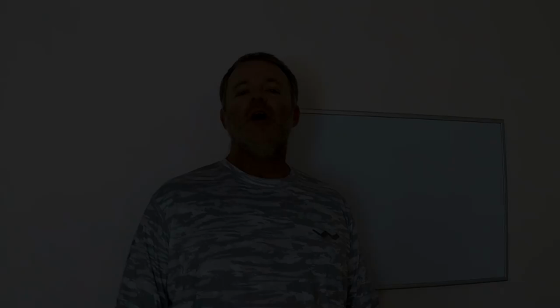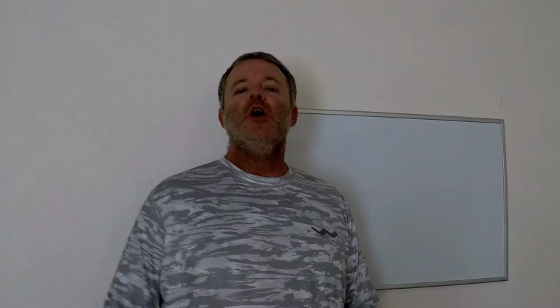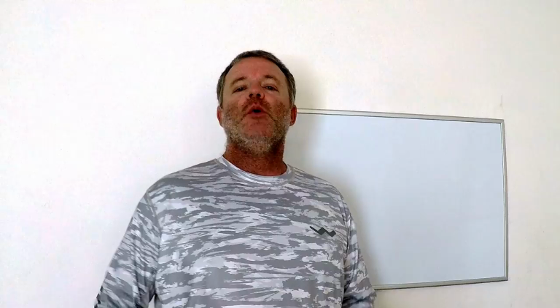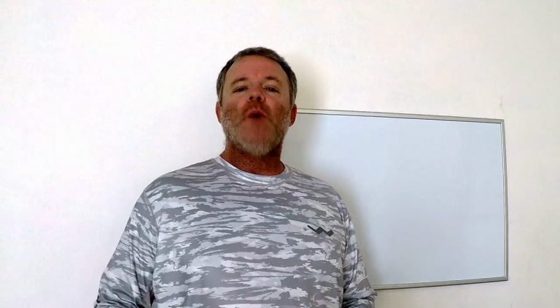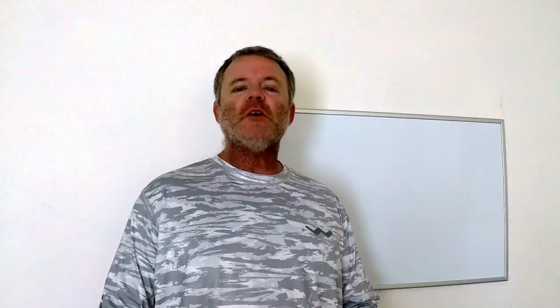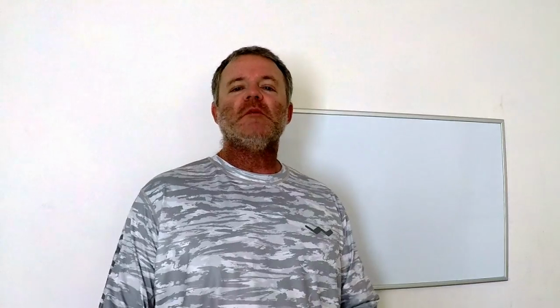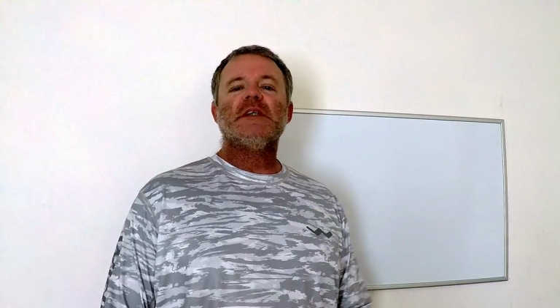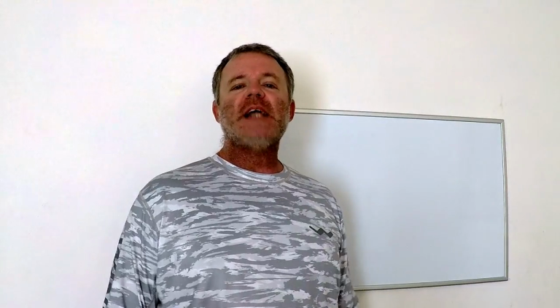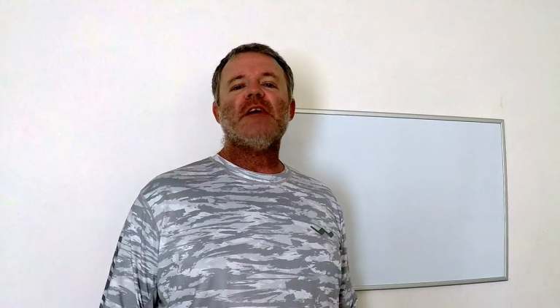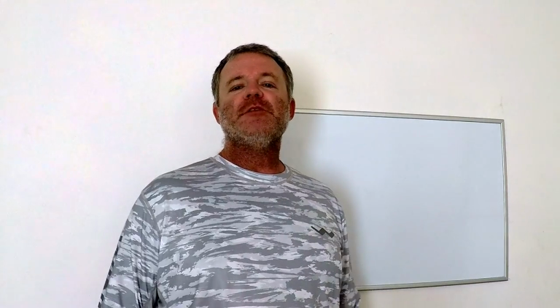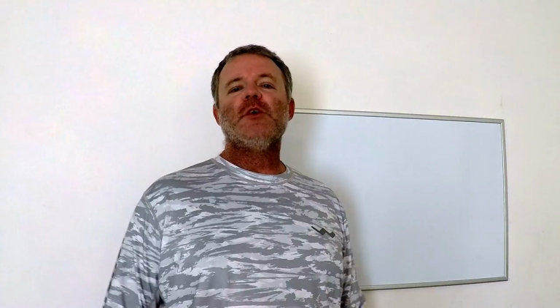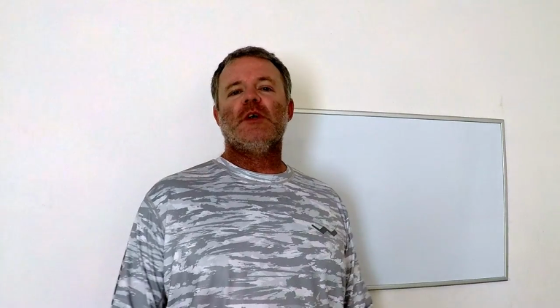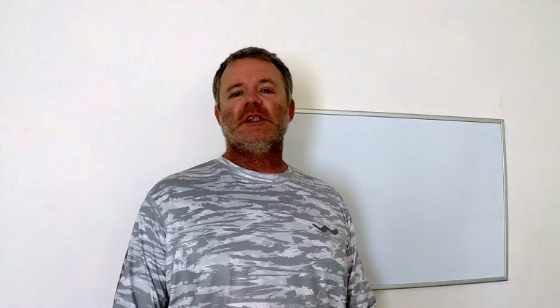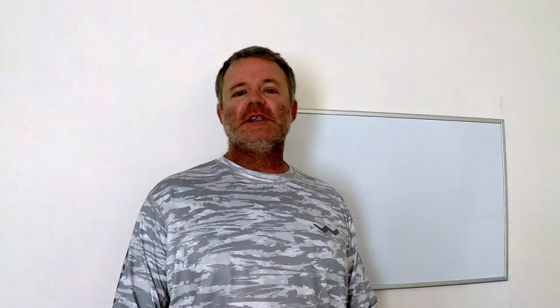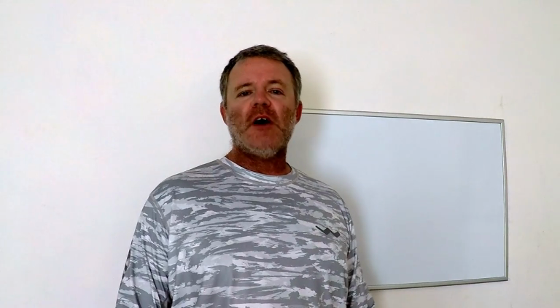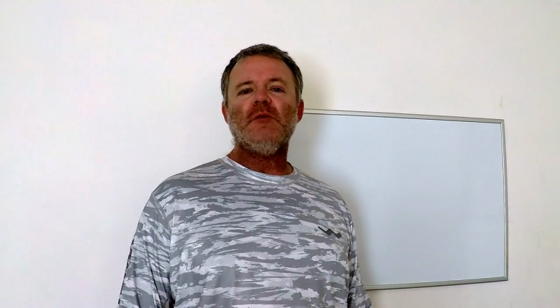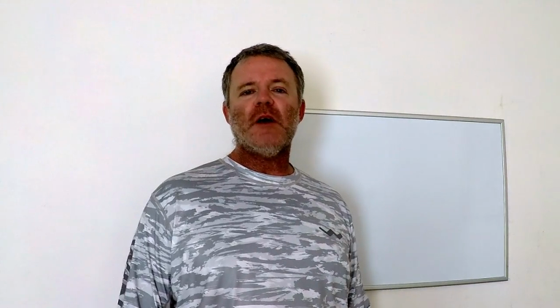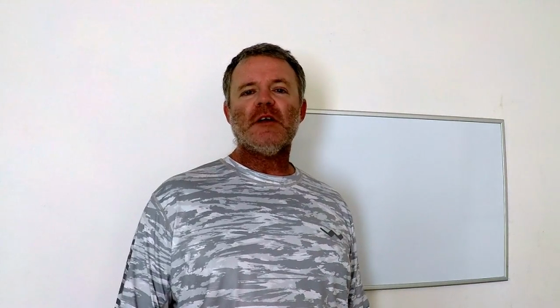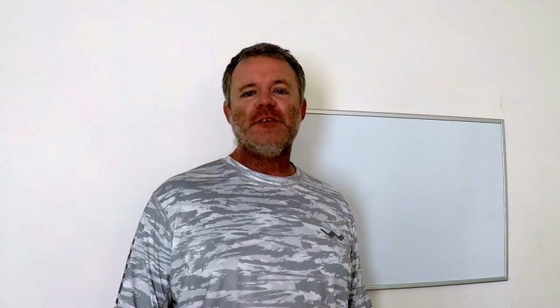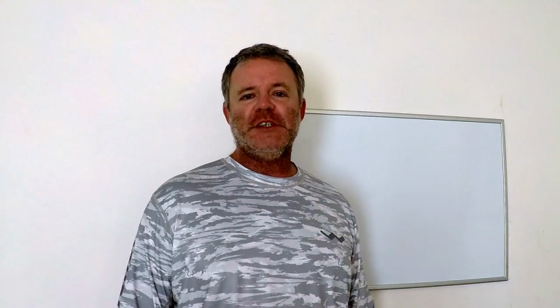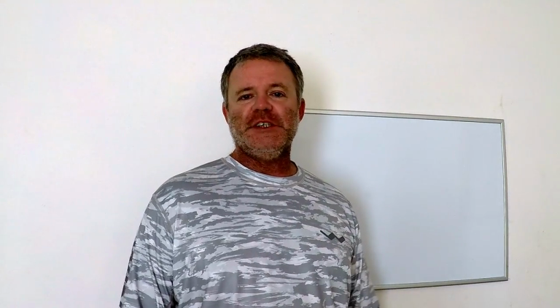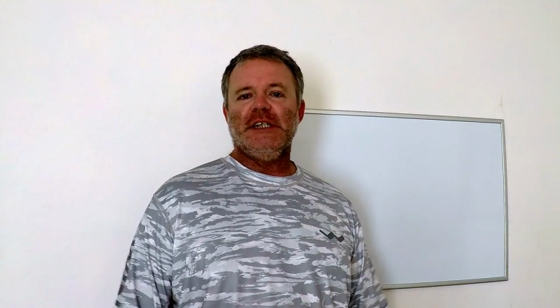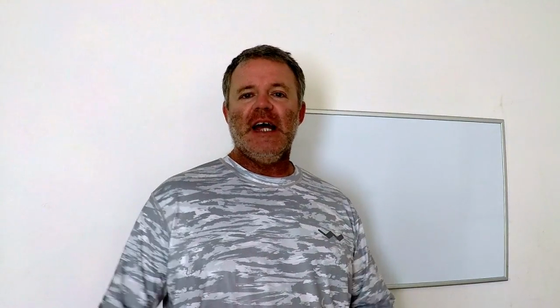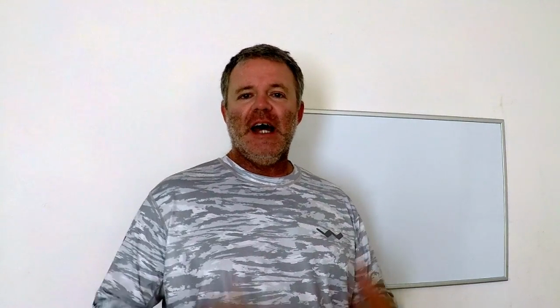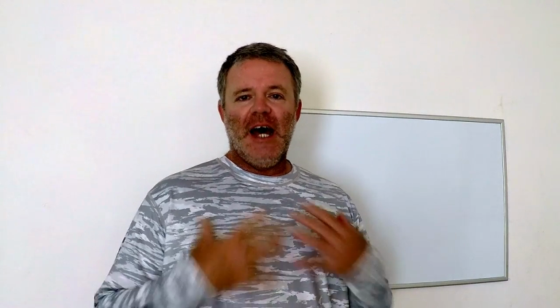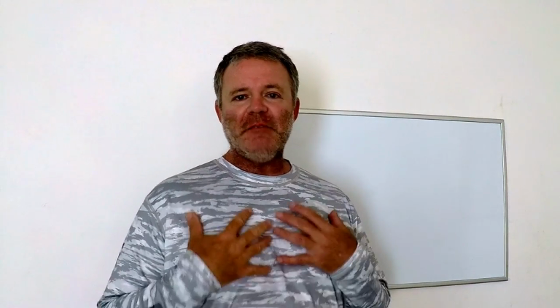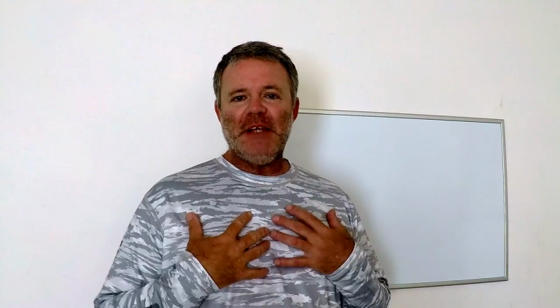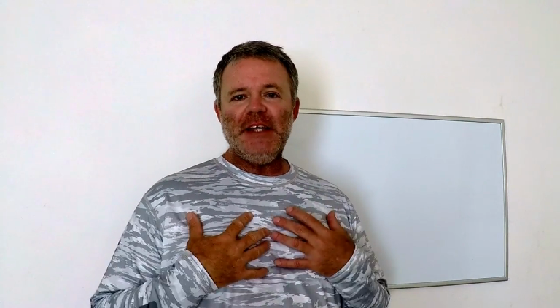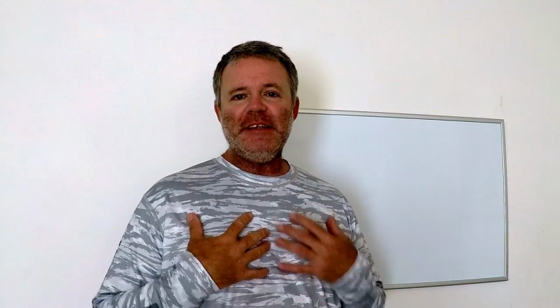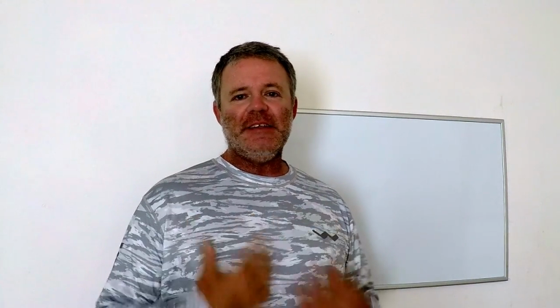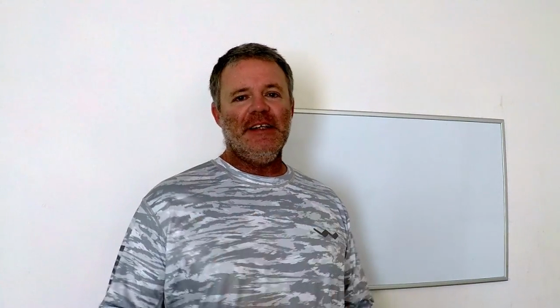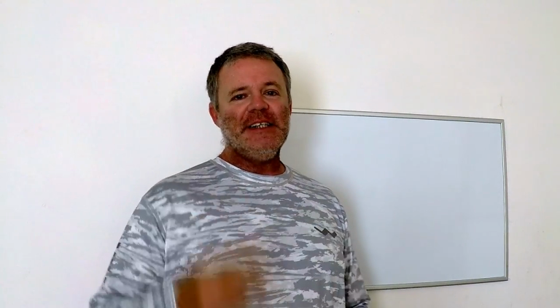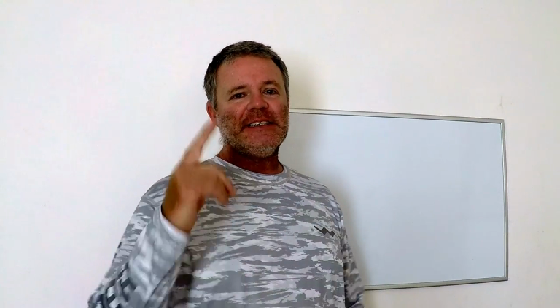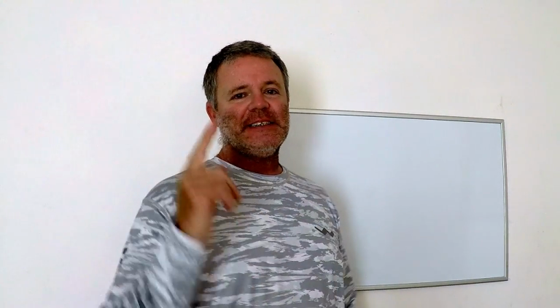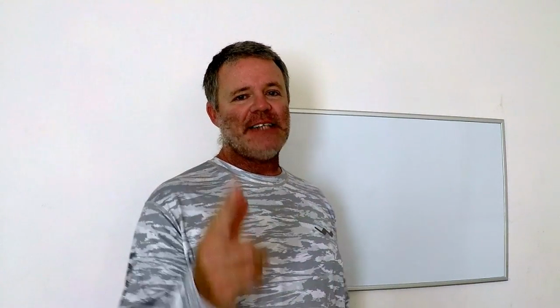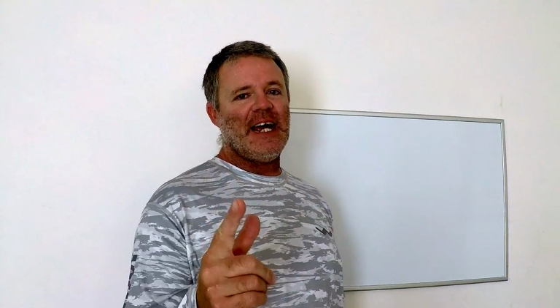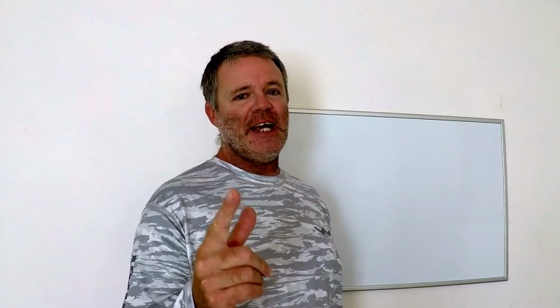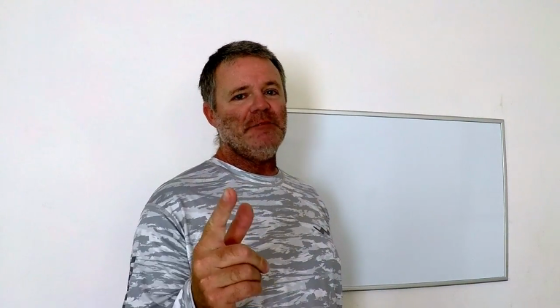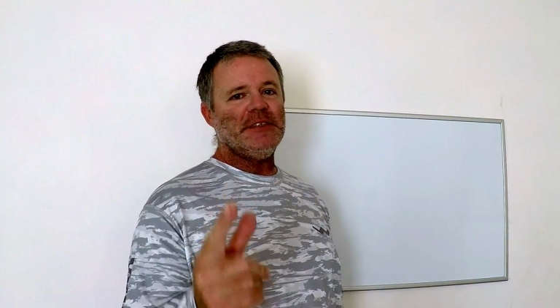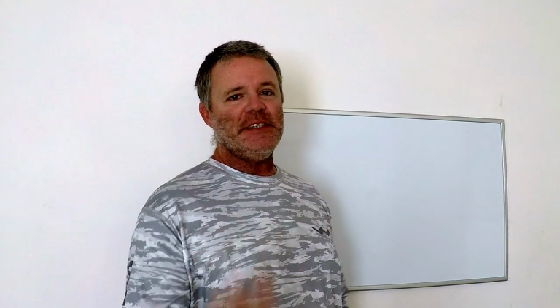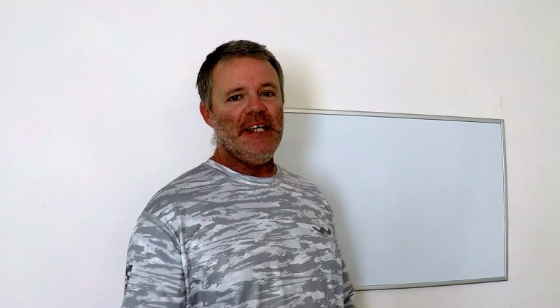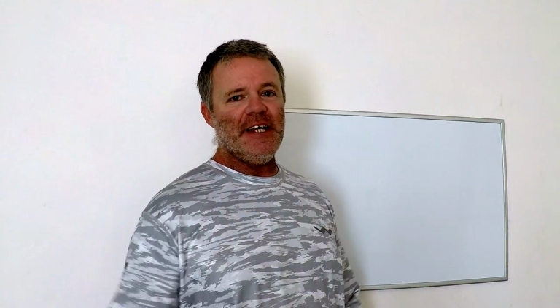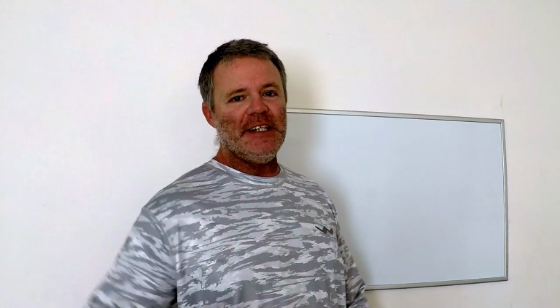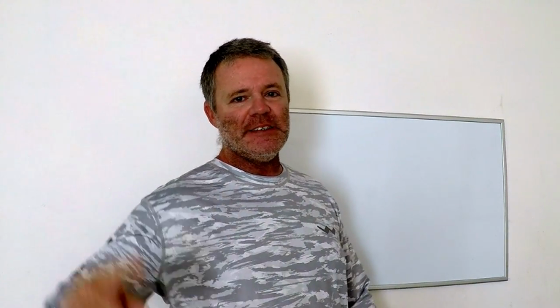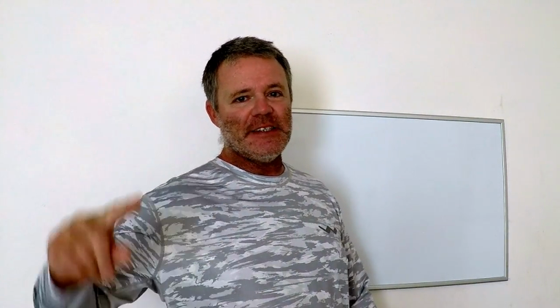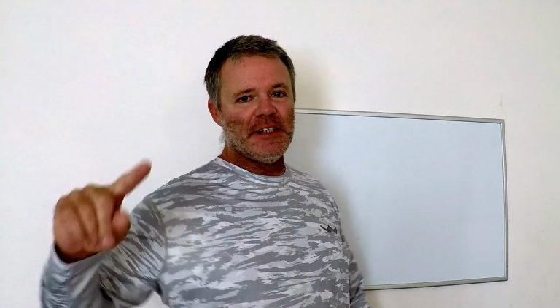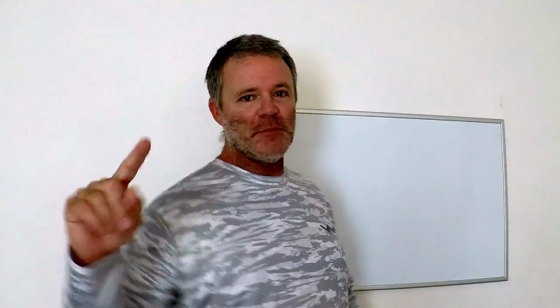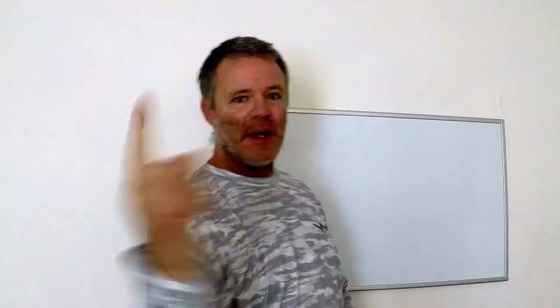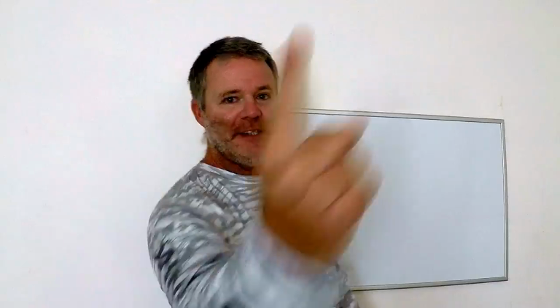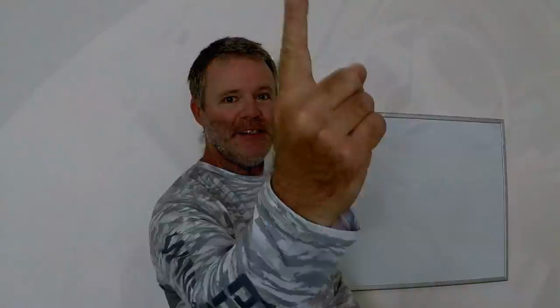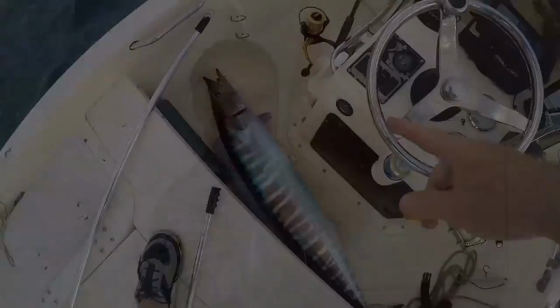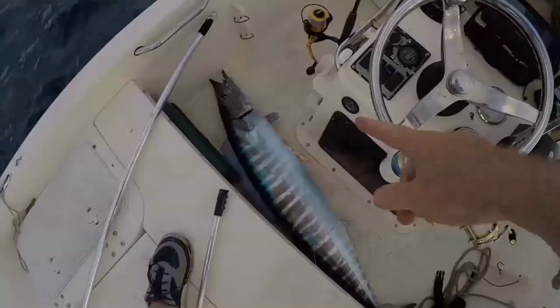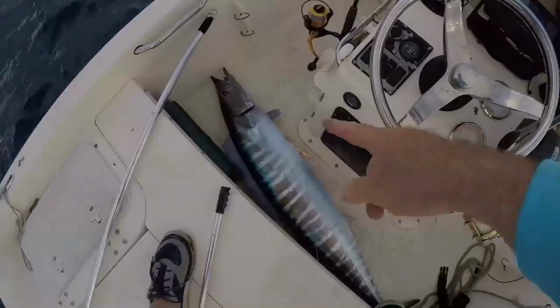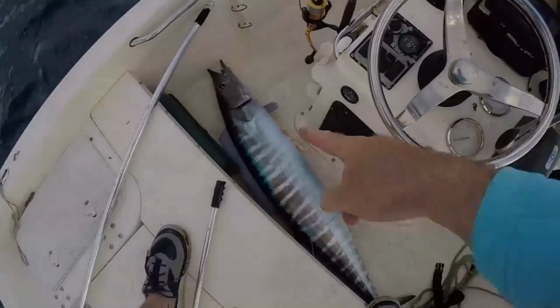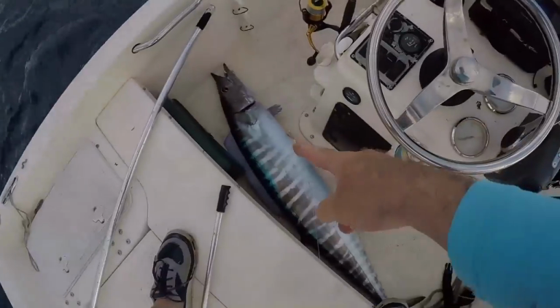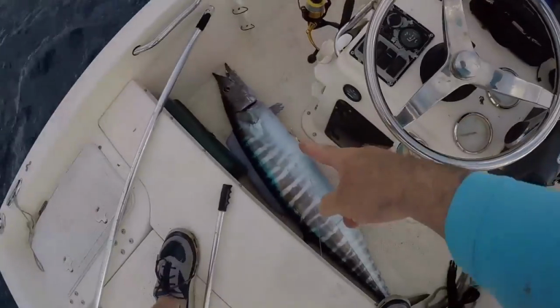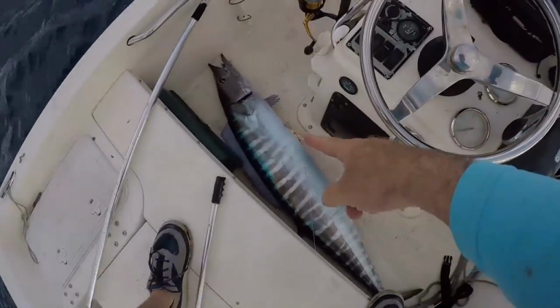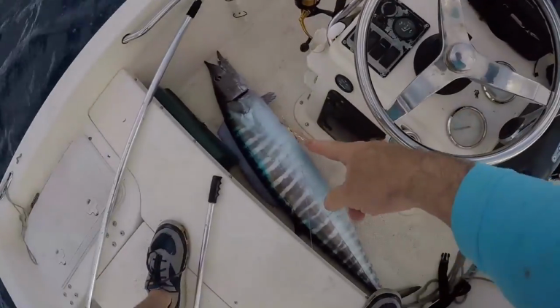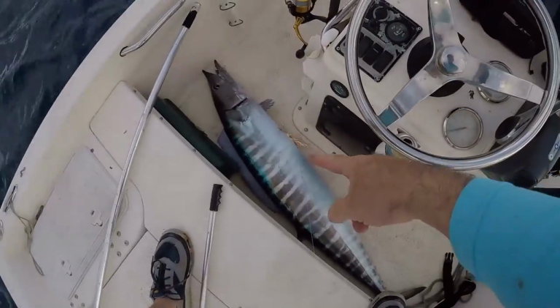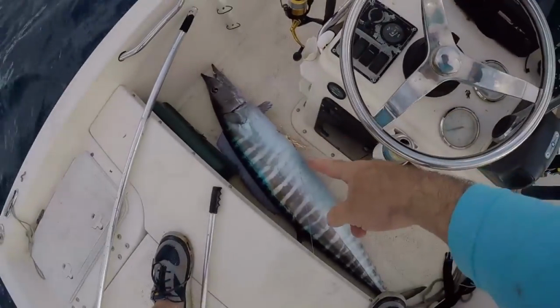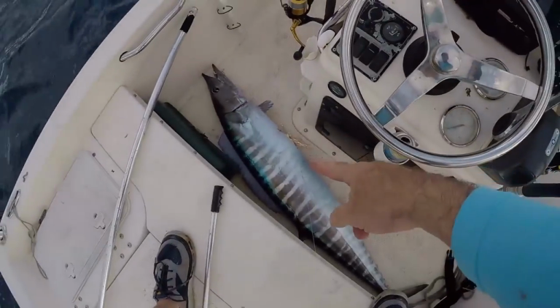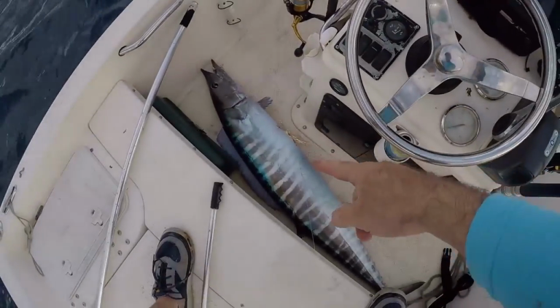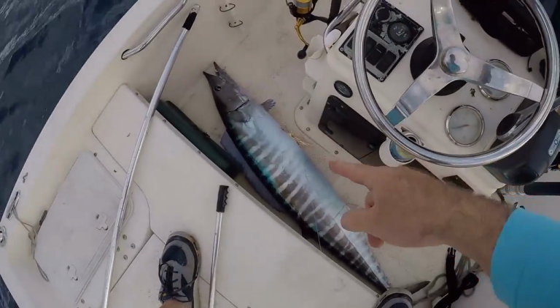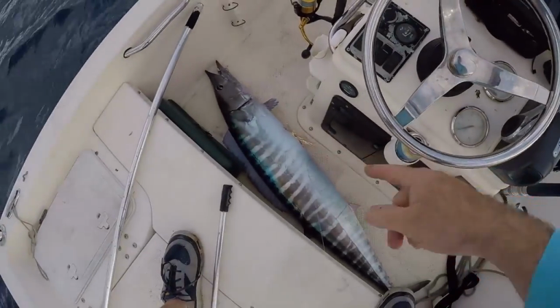Welcome to South Florida's Saltwater Fishing. I'm Heath and it's time to get into the bite. Wahoo in the boat!